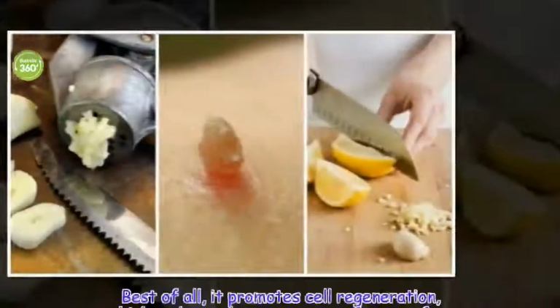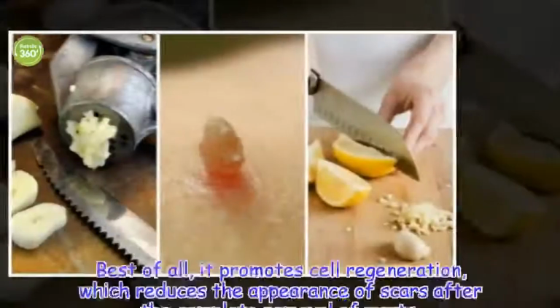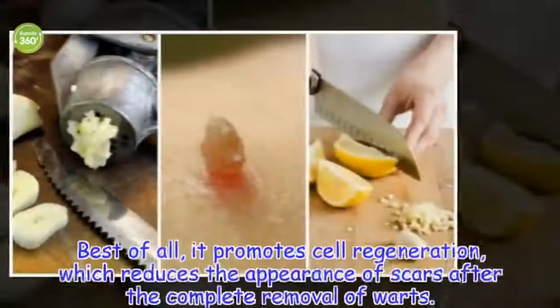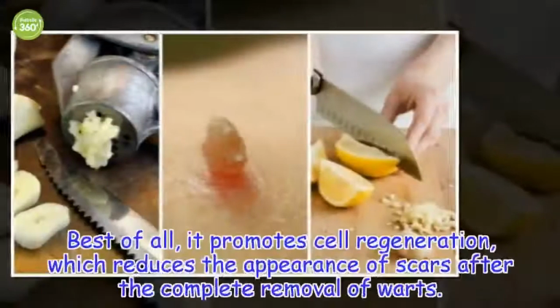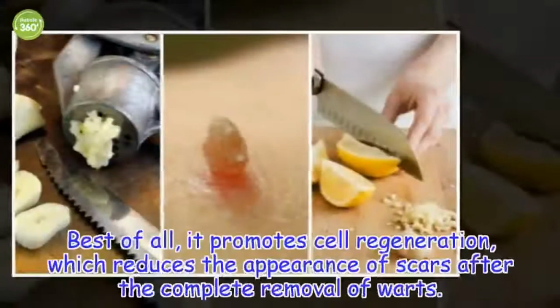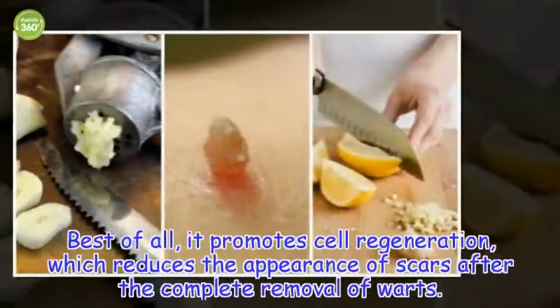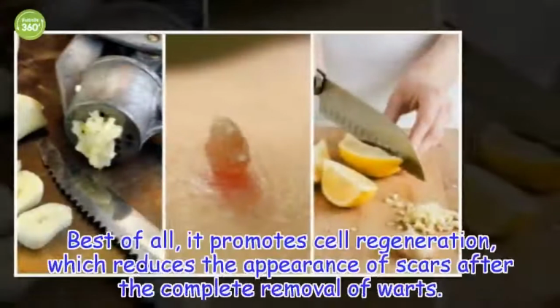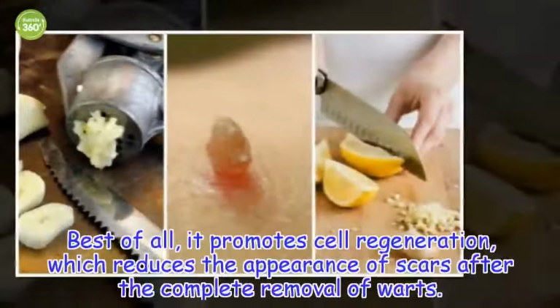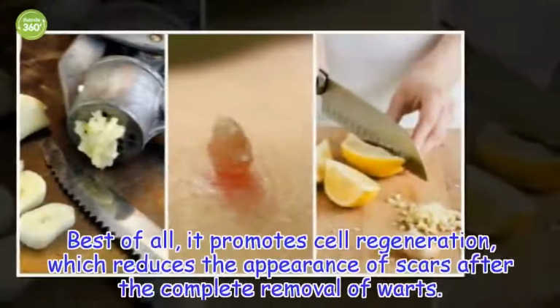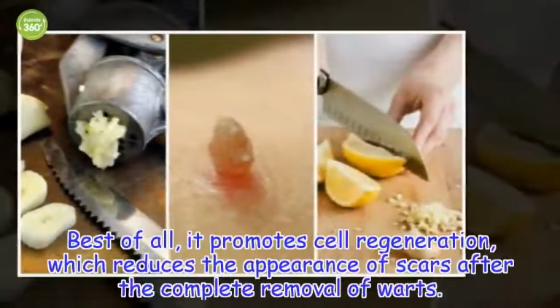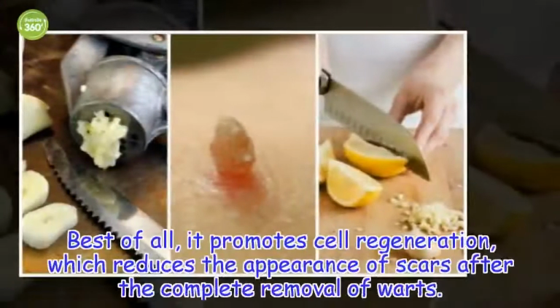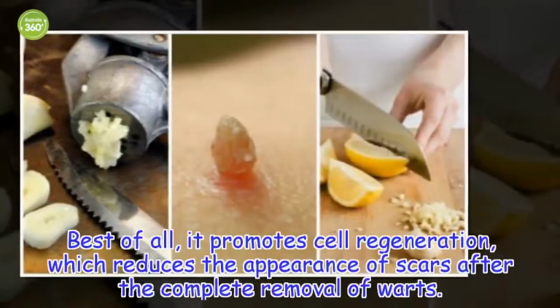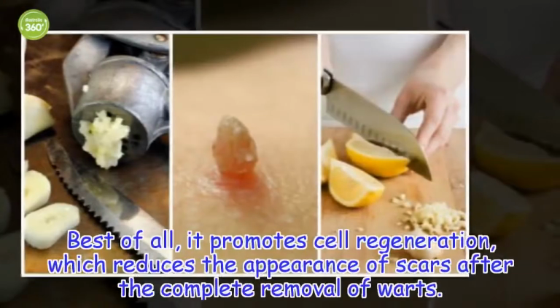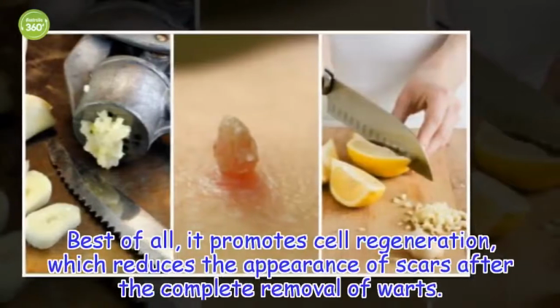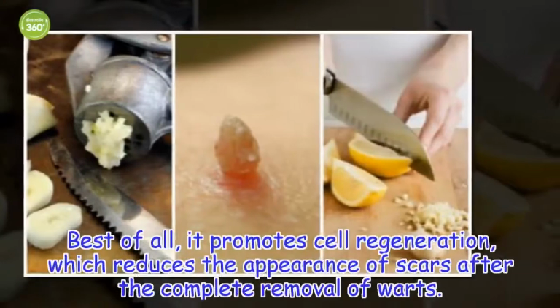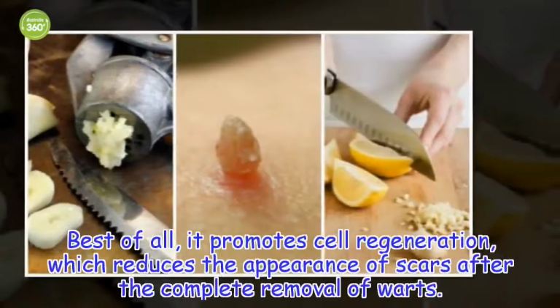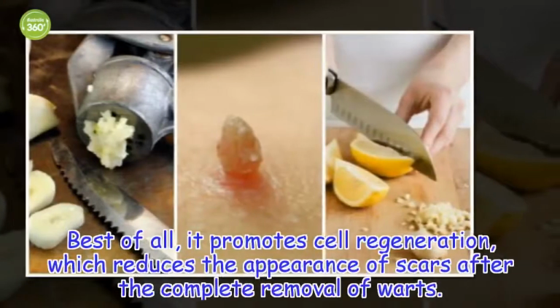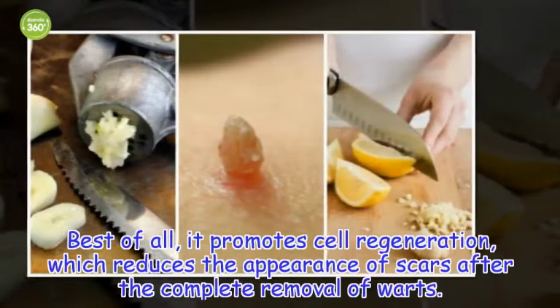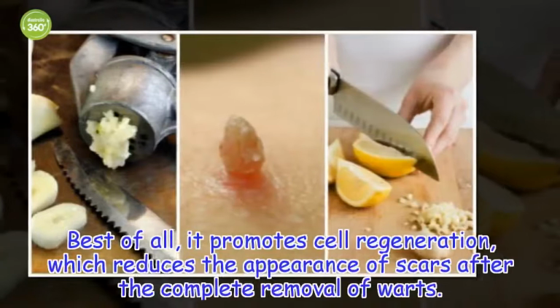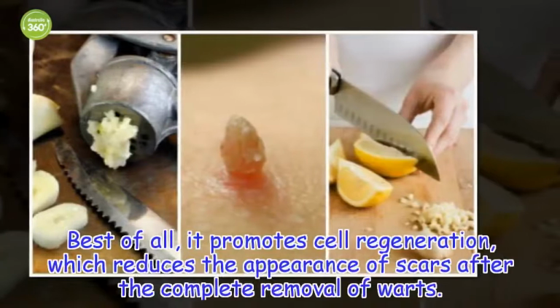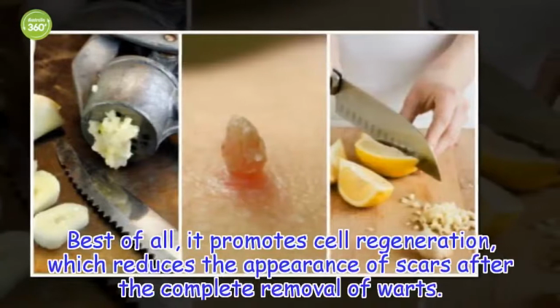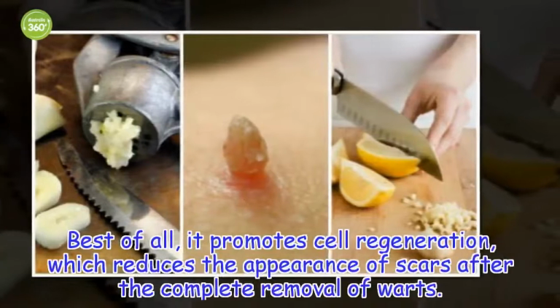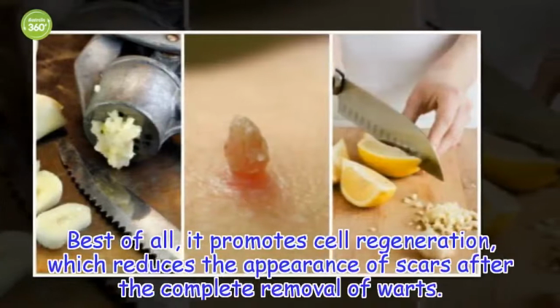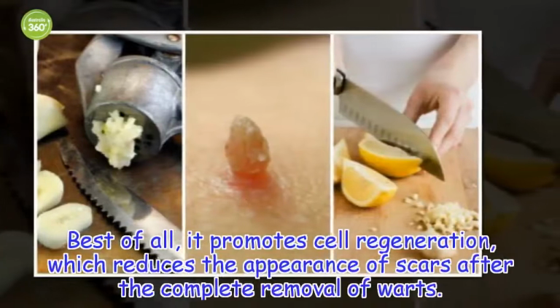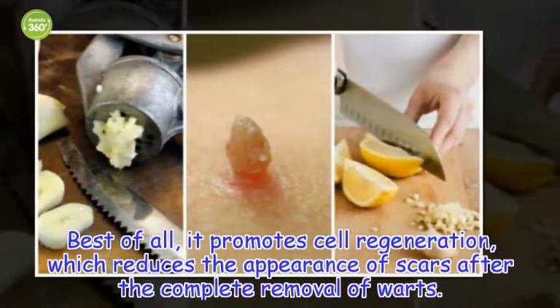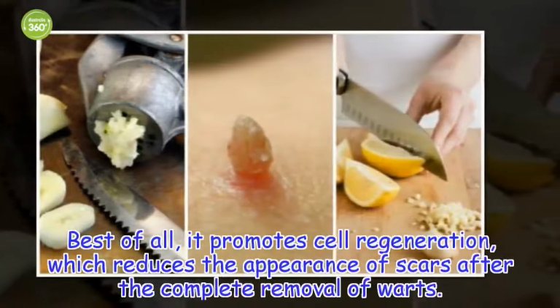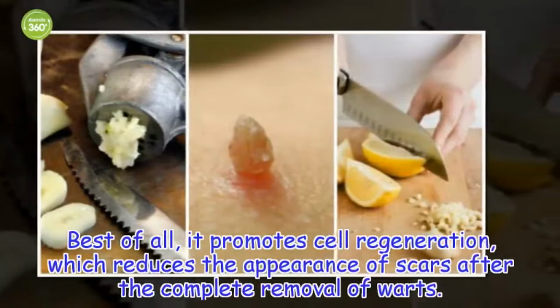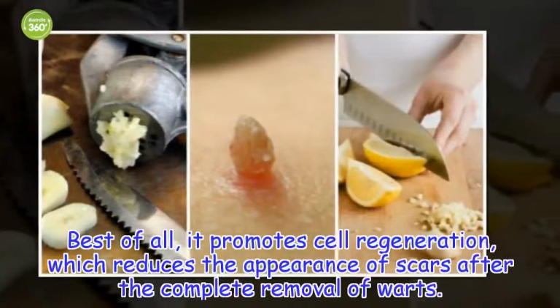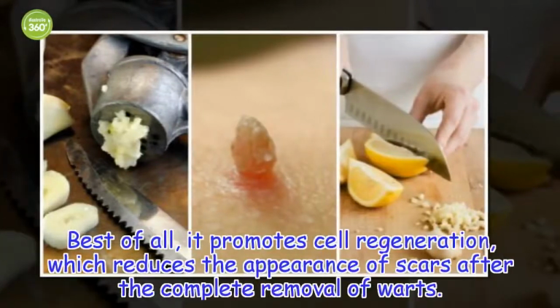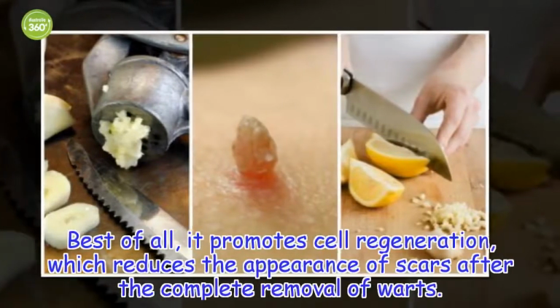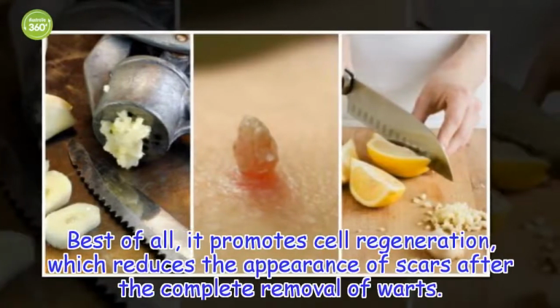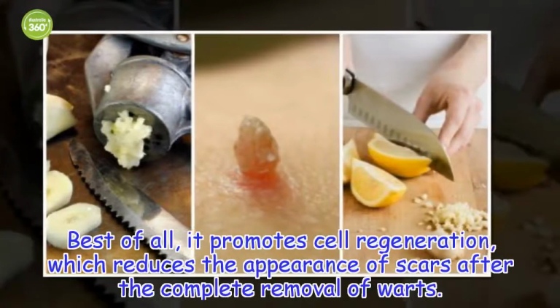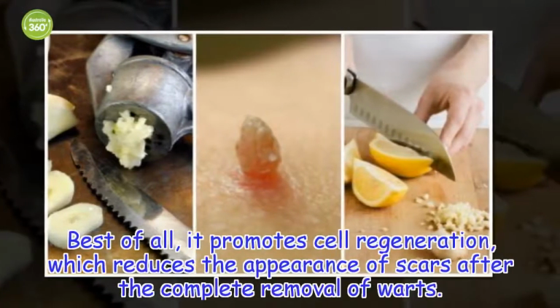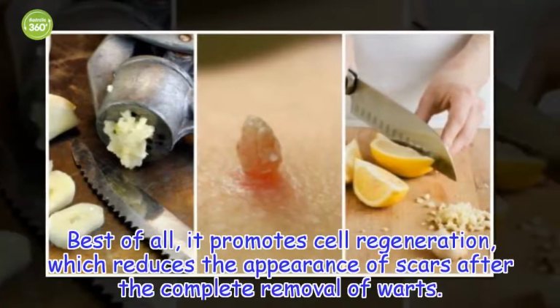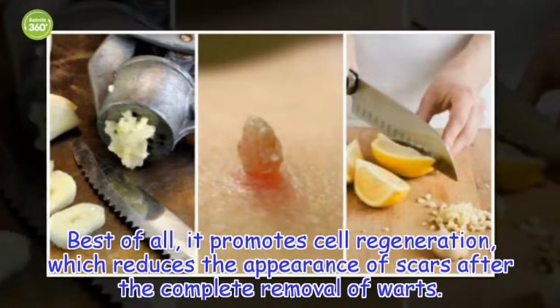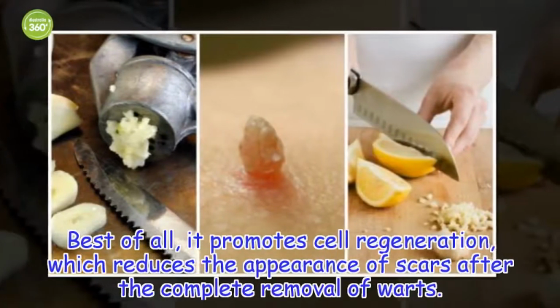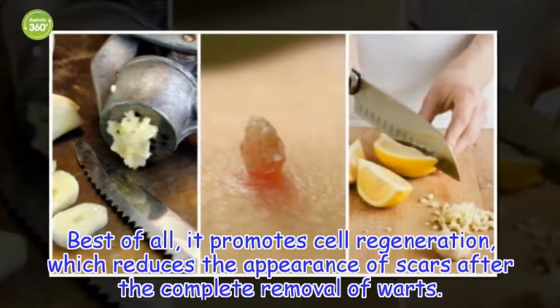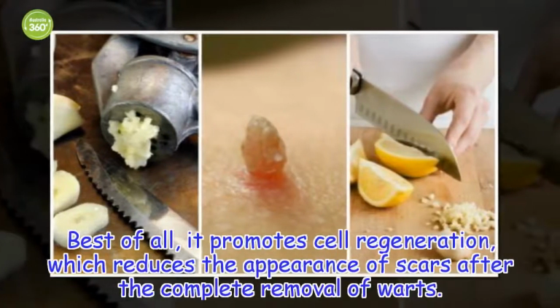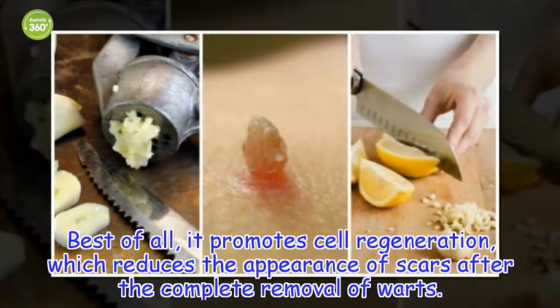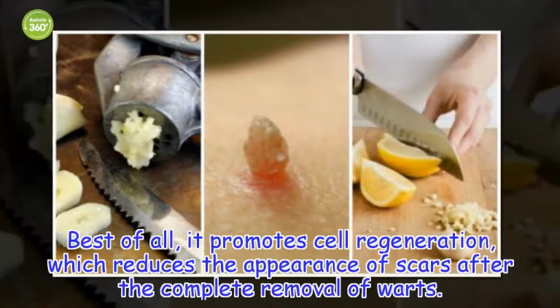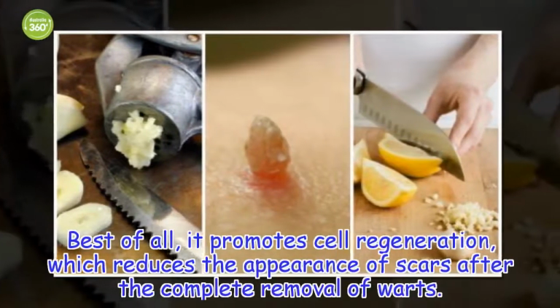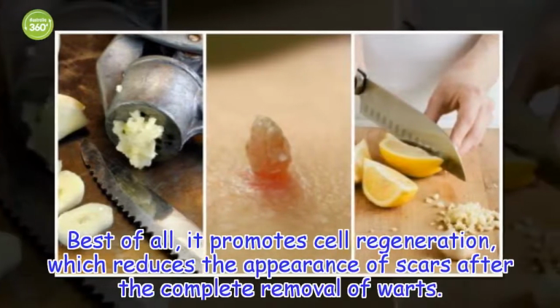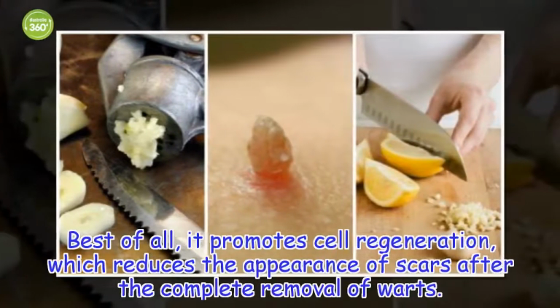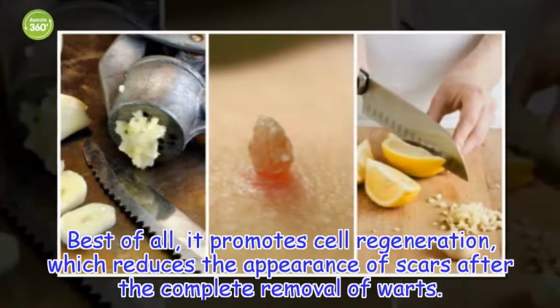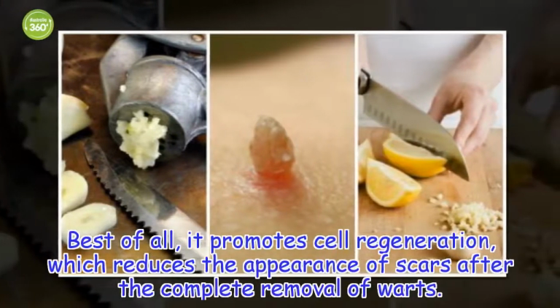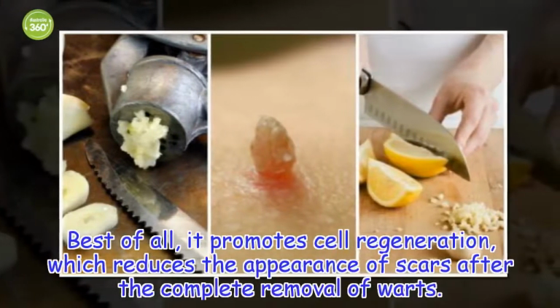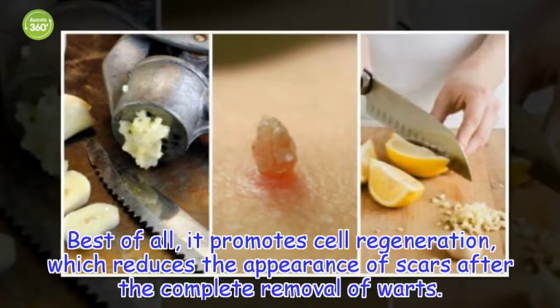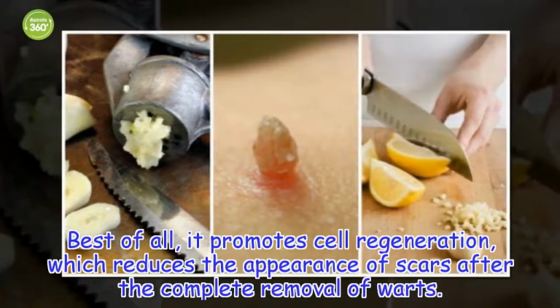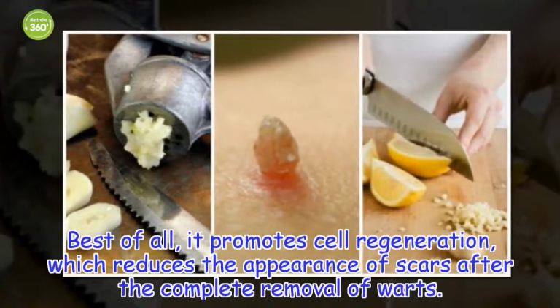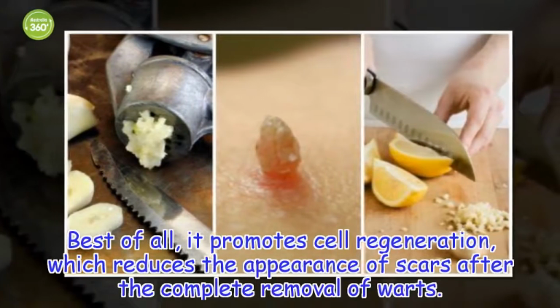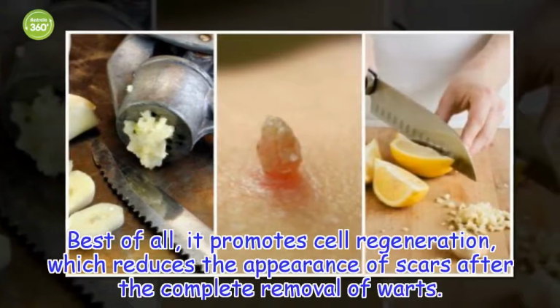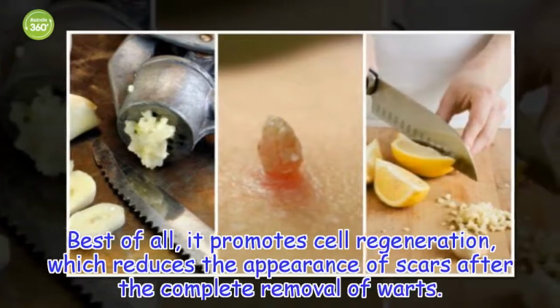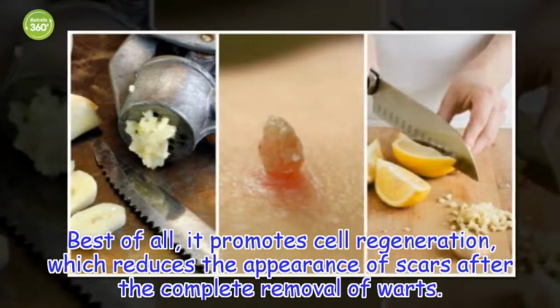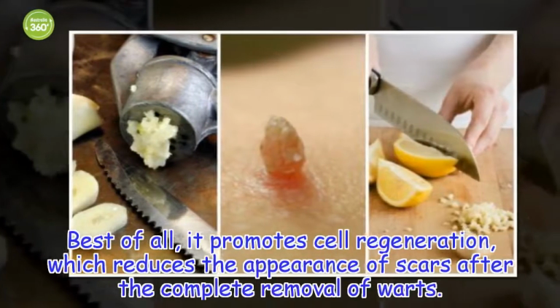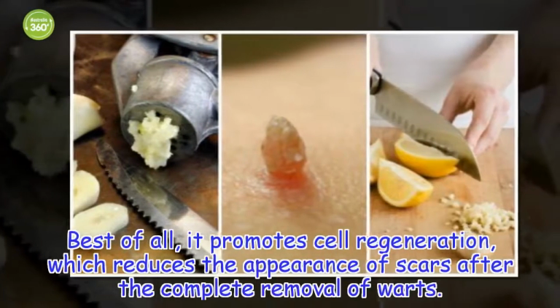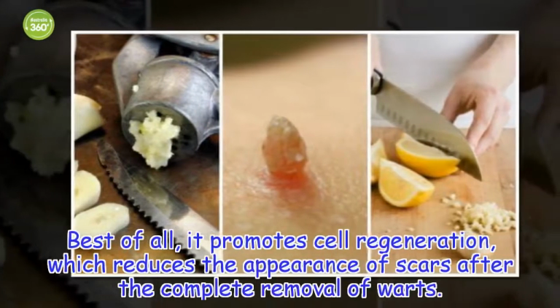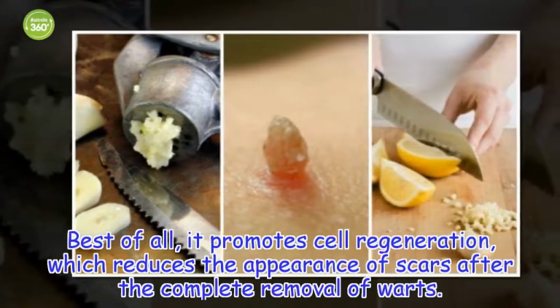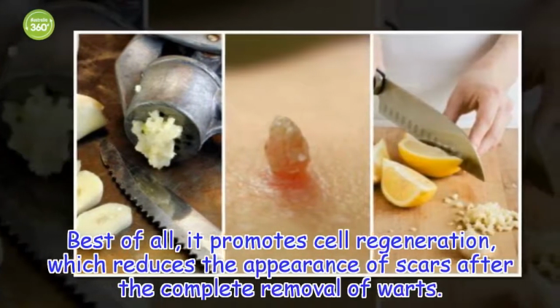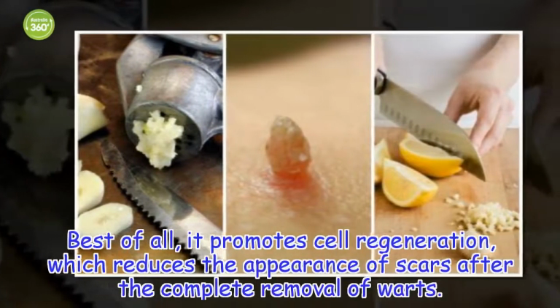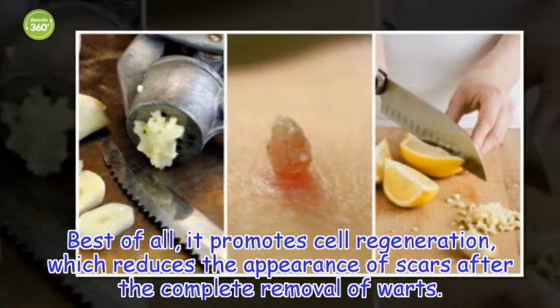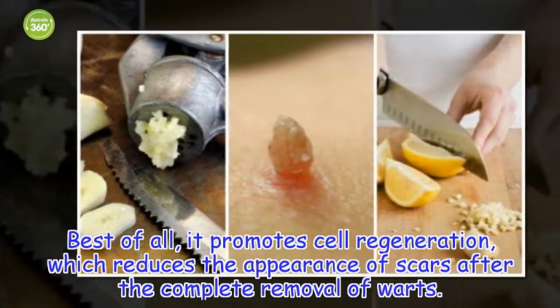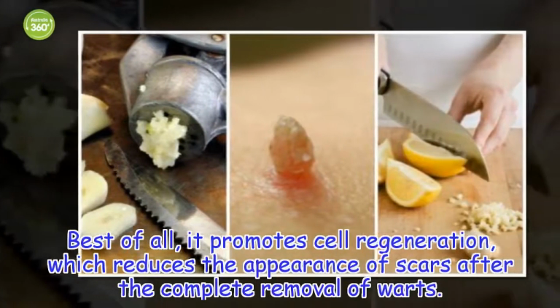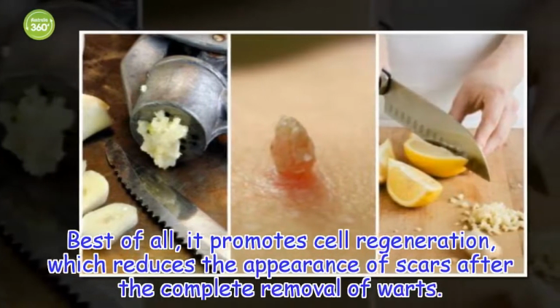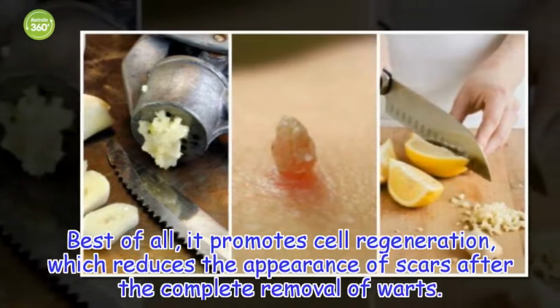Best of all, garlic promotes cell regeneration, which reduces the appearance of scars after the complete removal of warts.